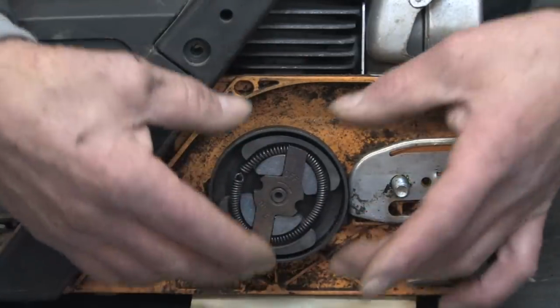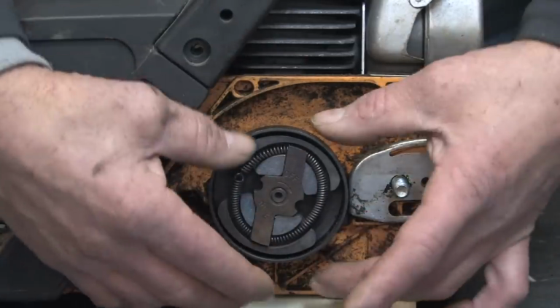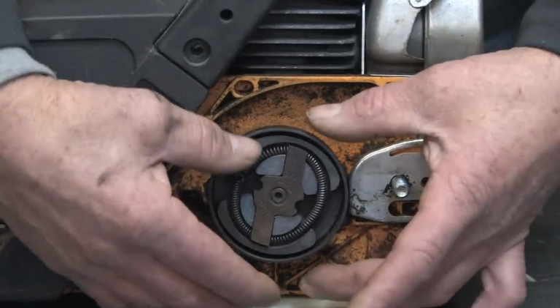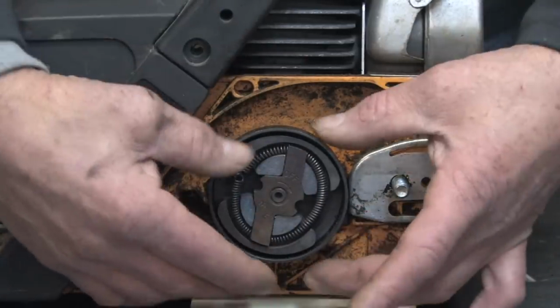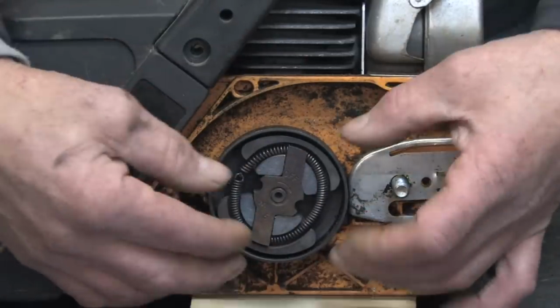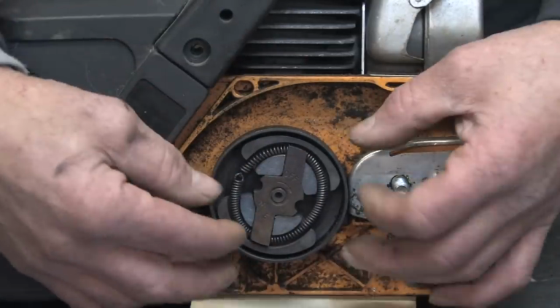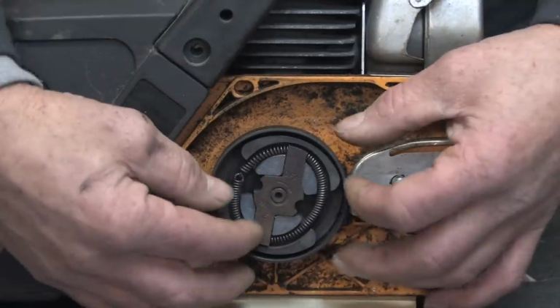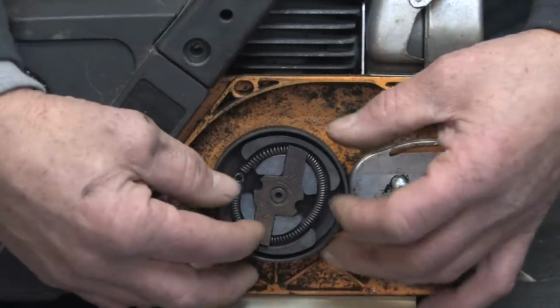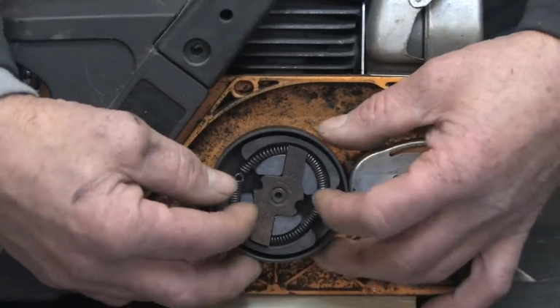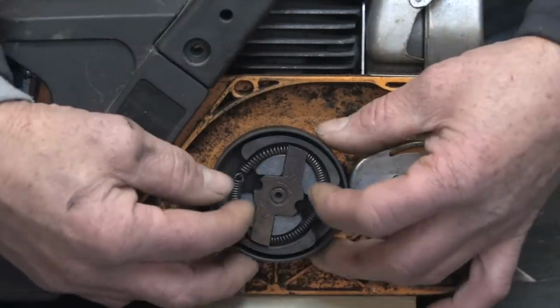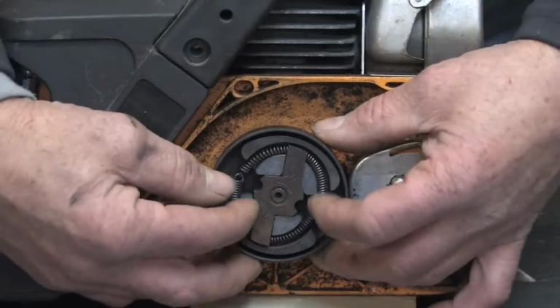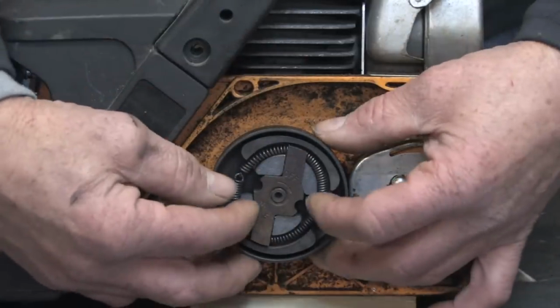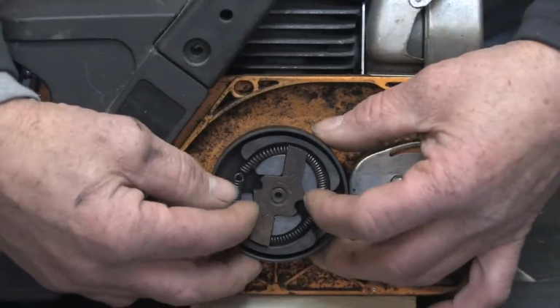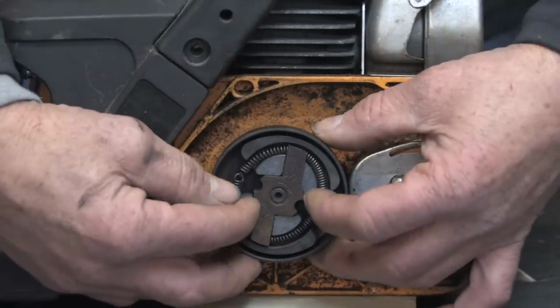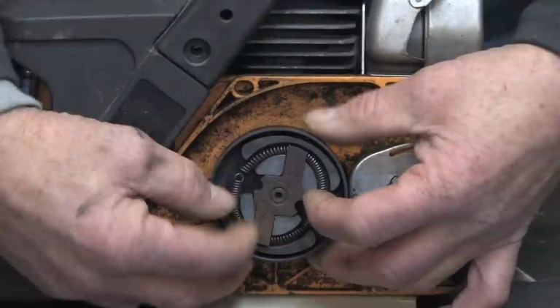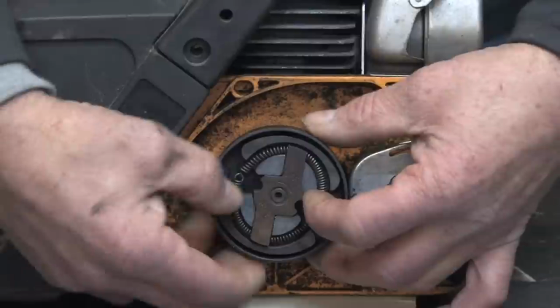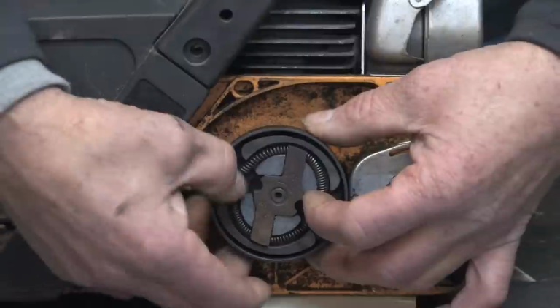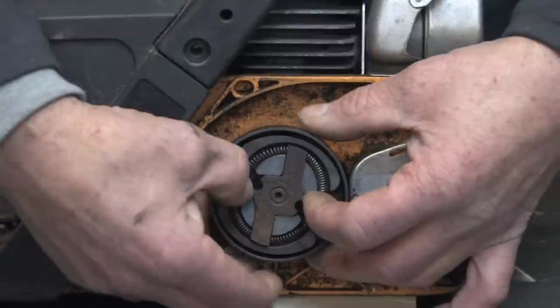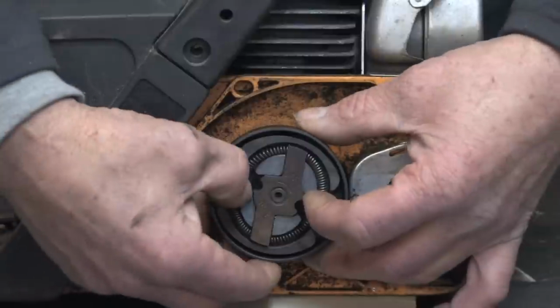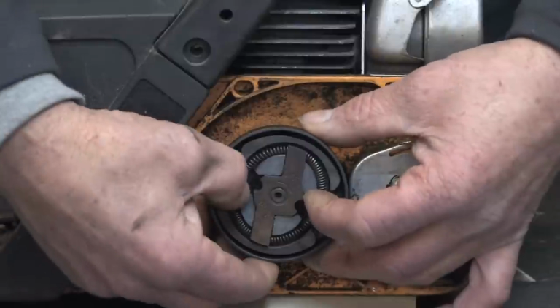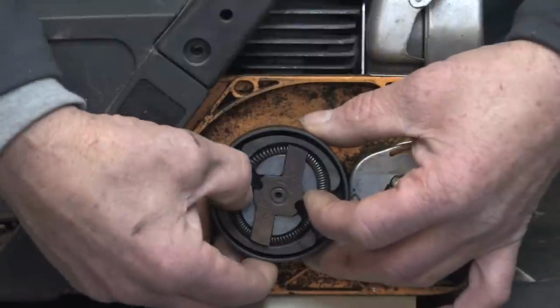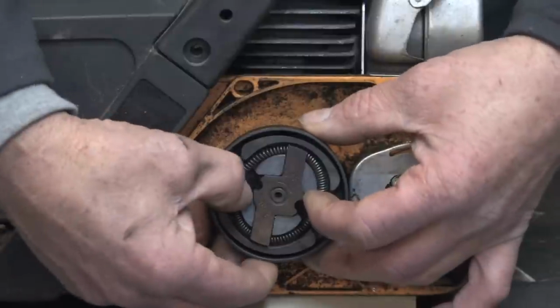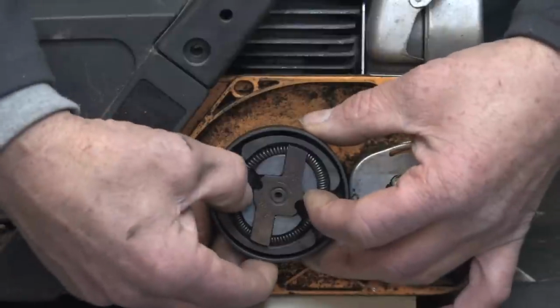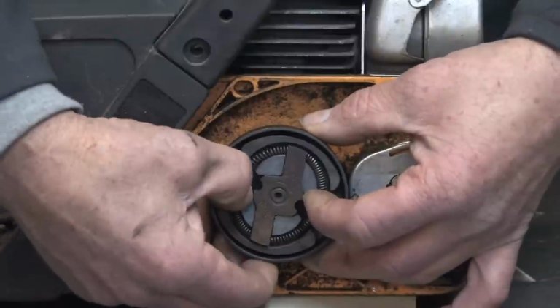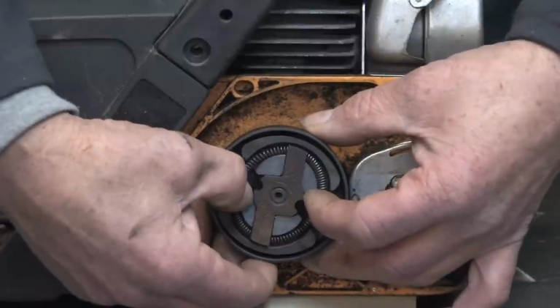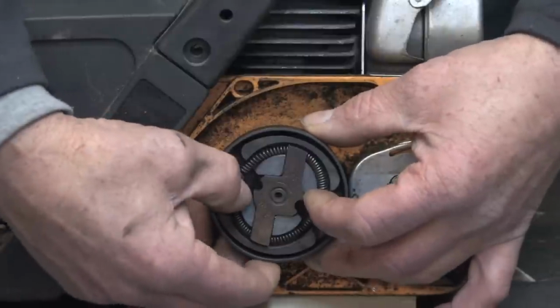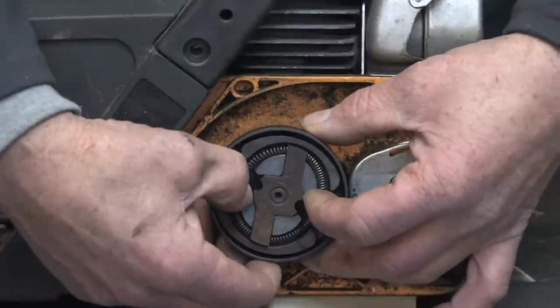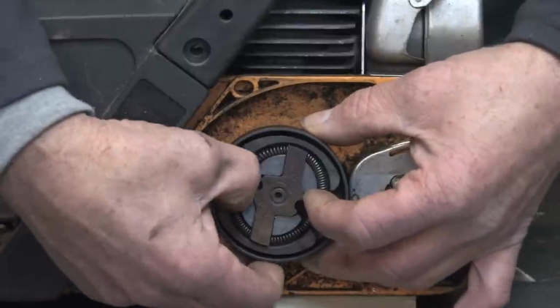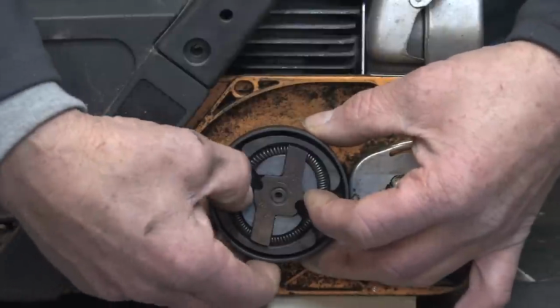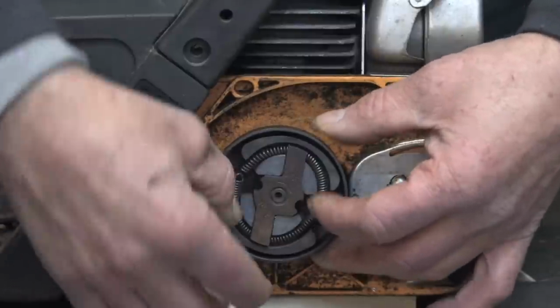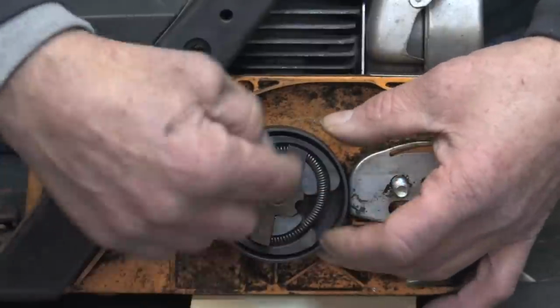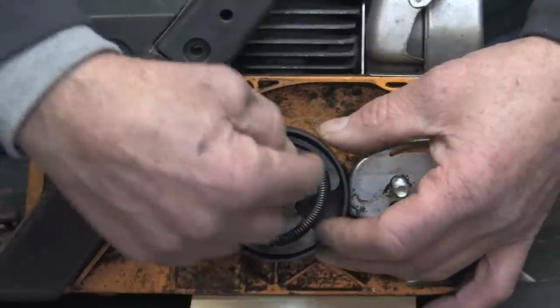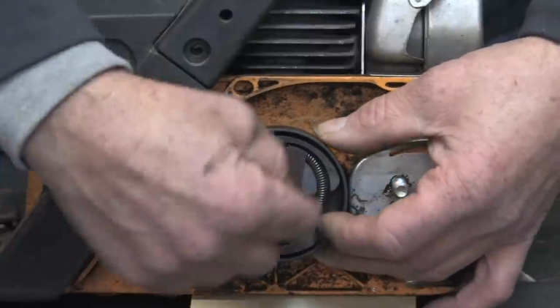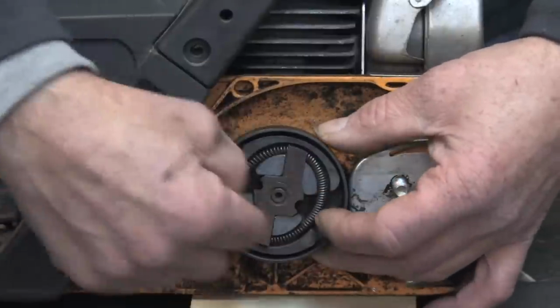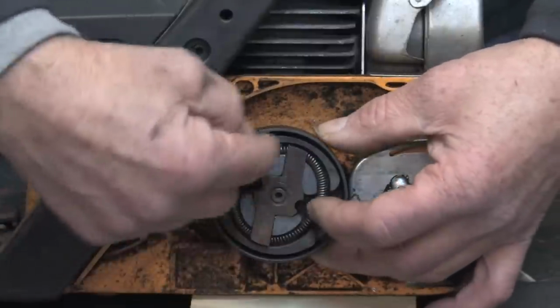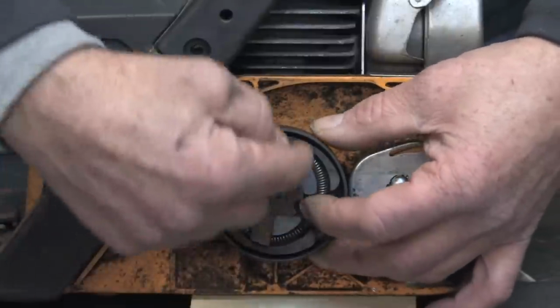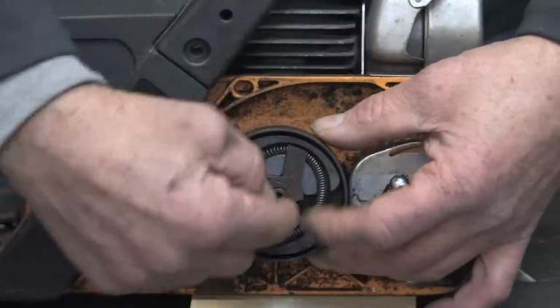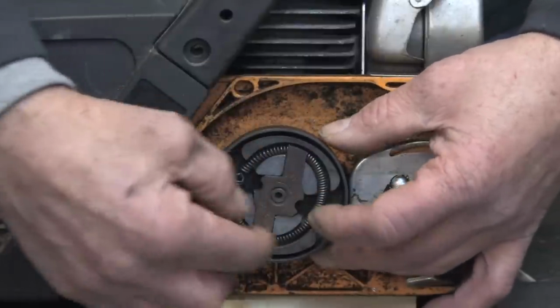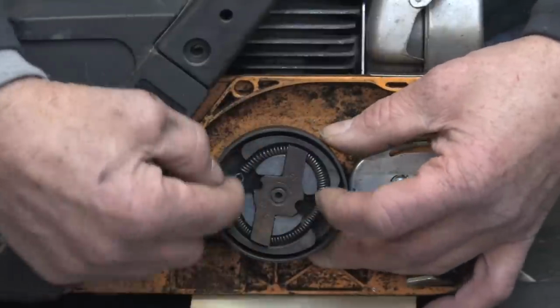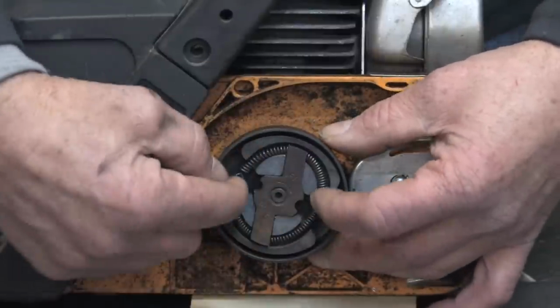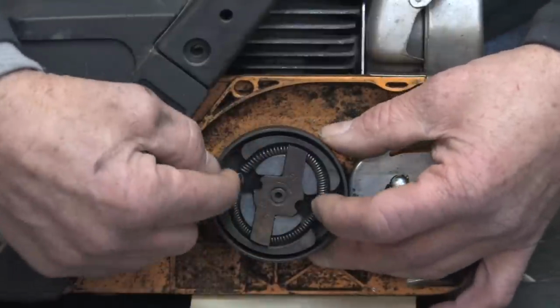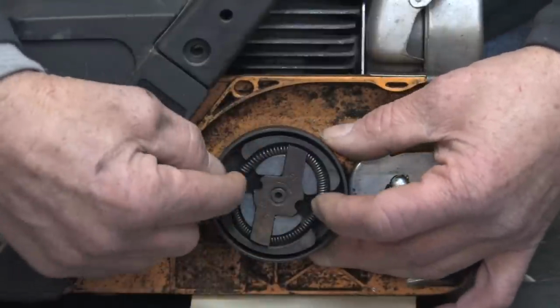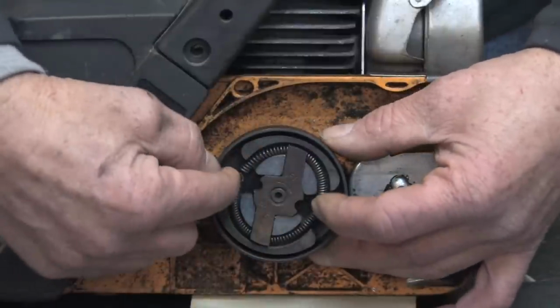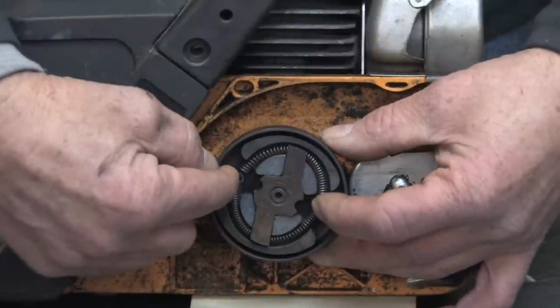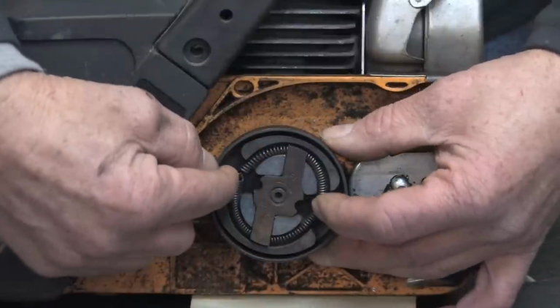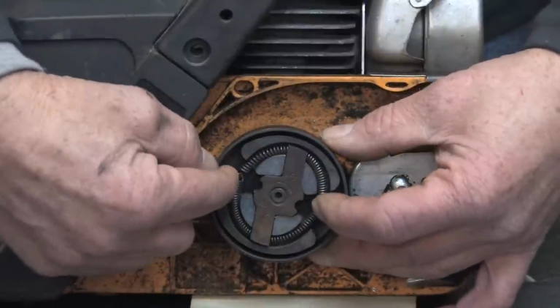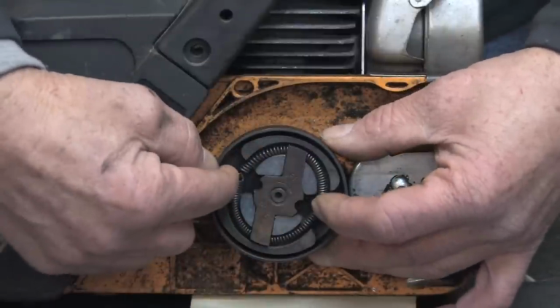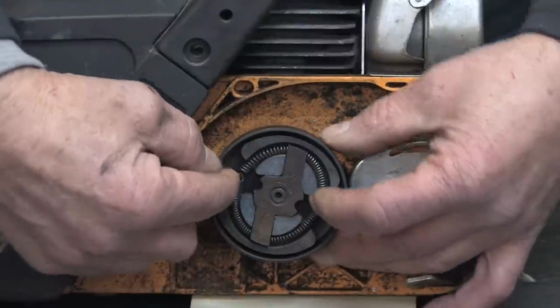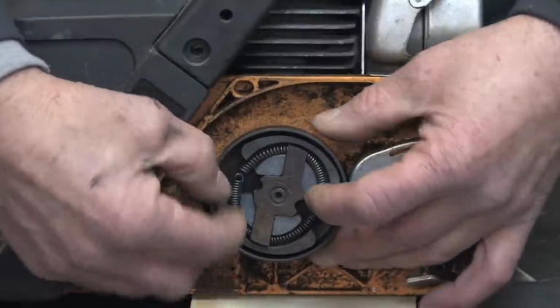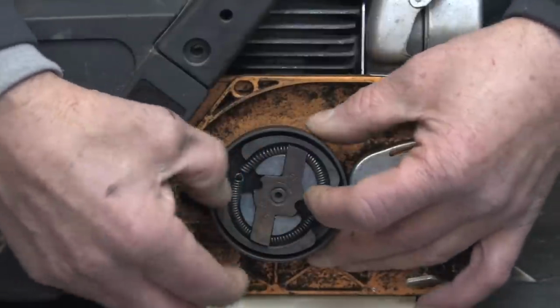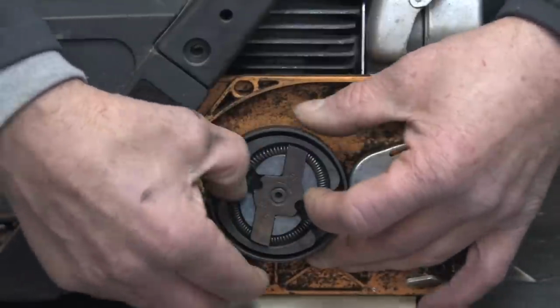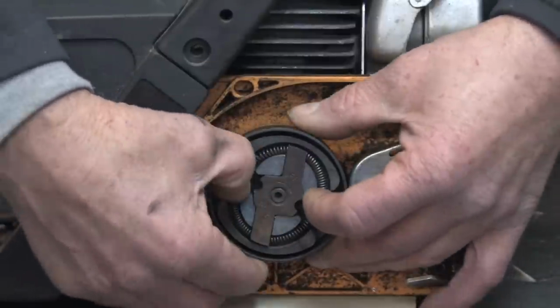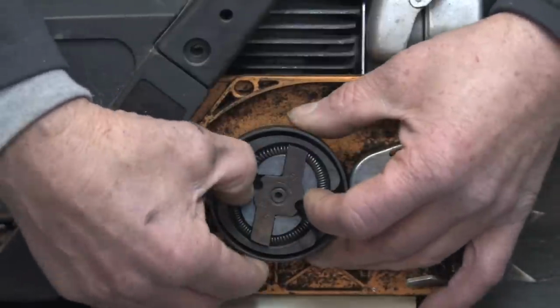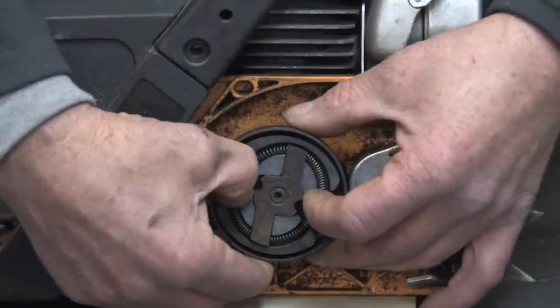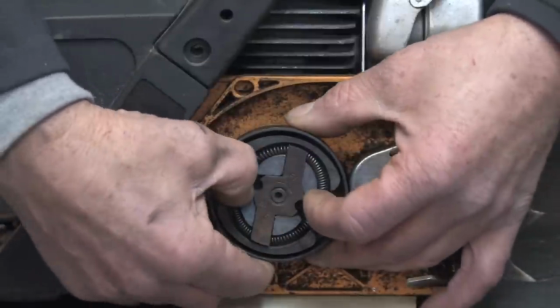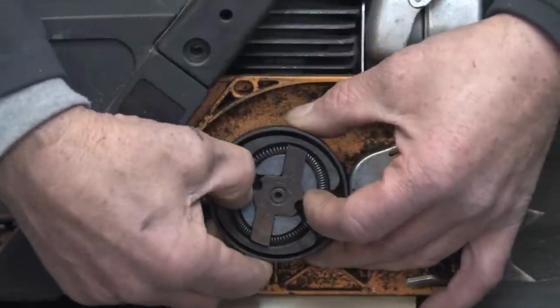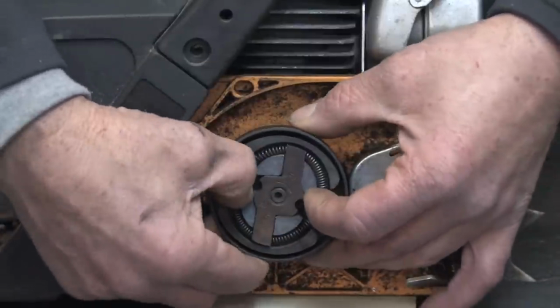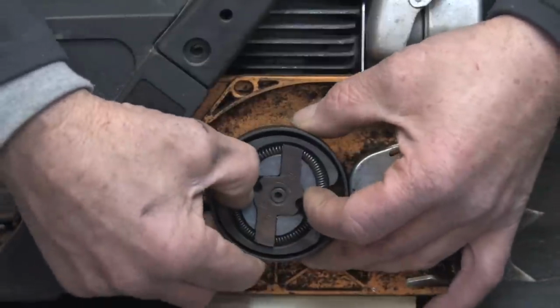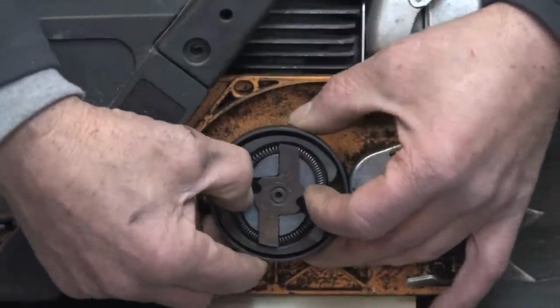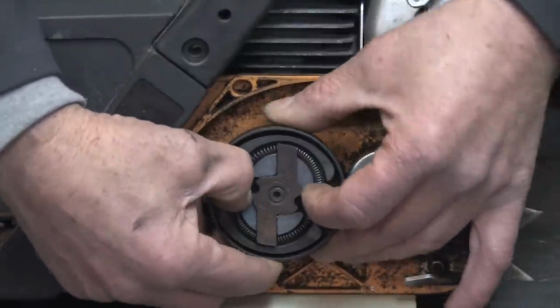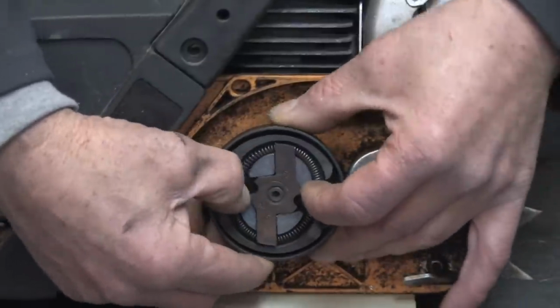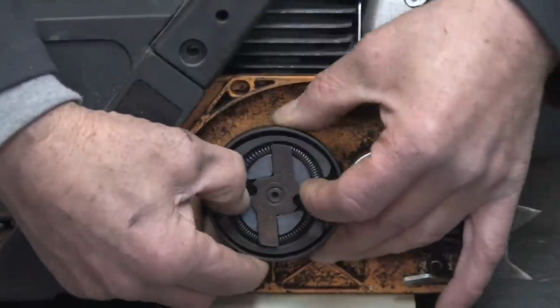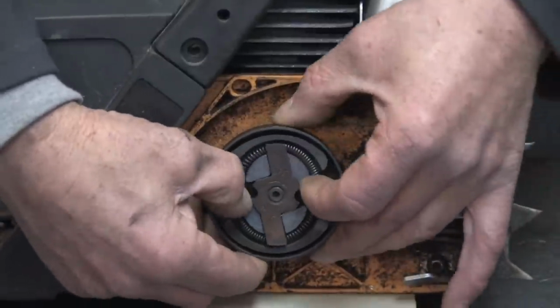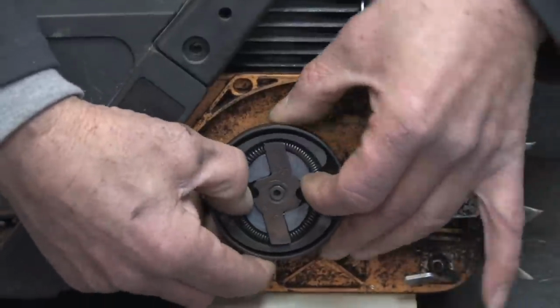As the RPM increases, the counterweights — through centrifugal force — exceed the spring pressure and start sliding outward.